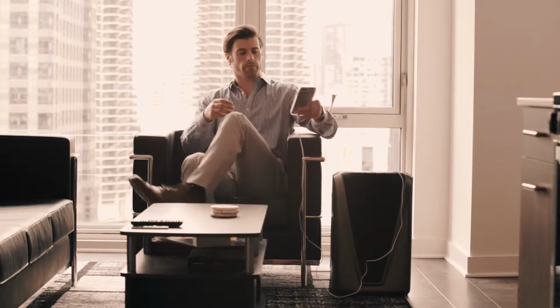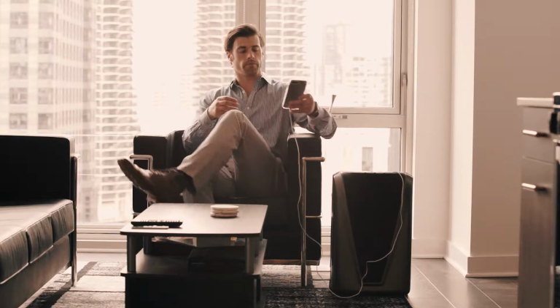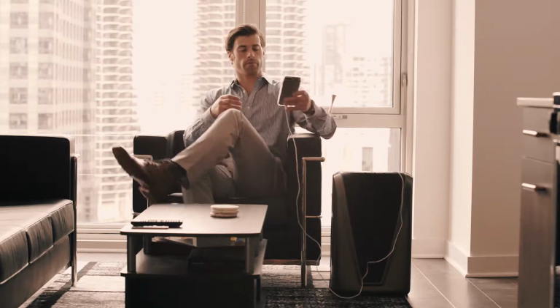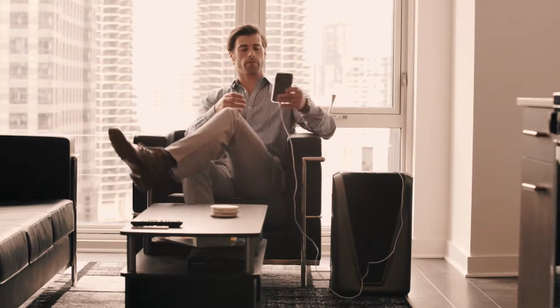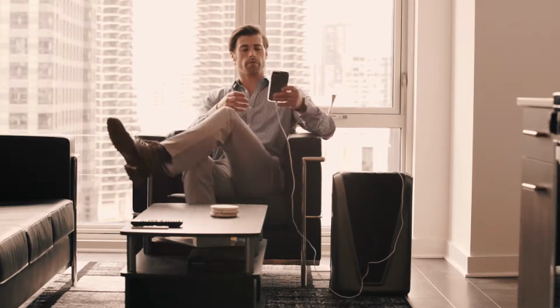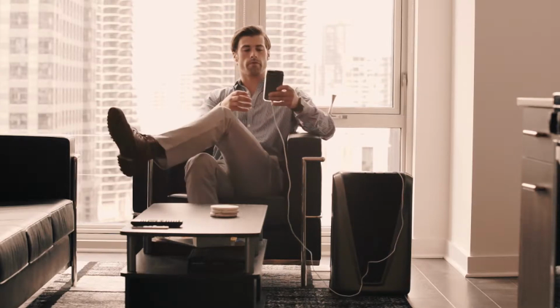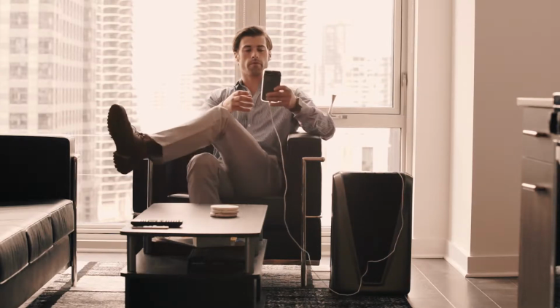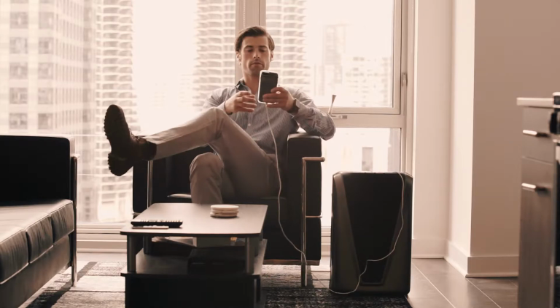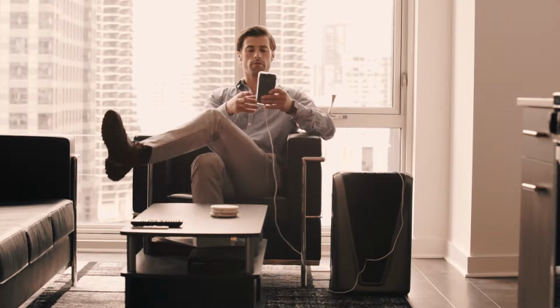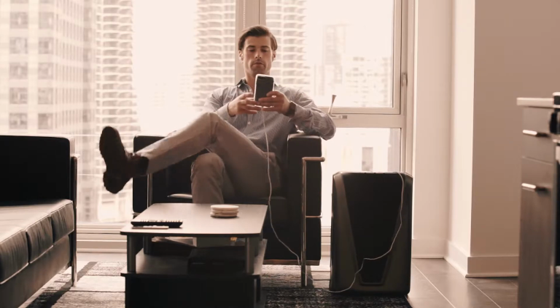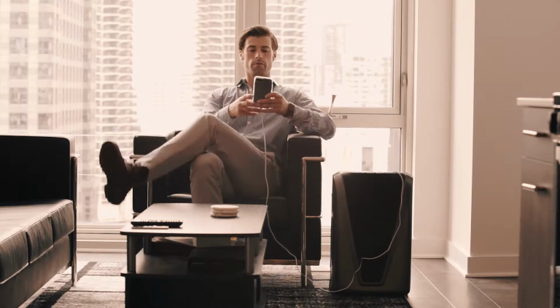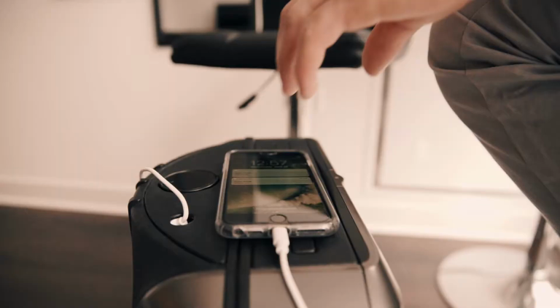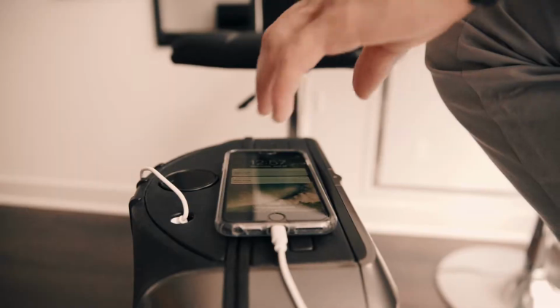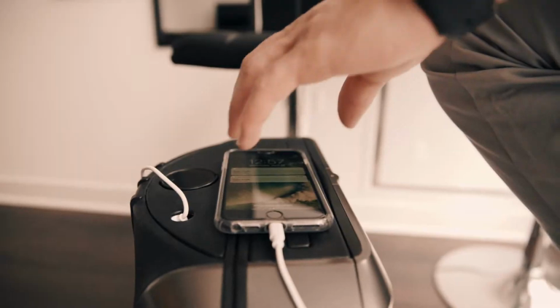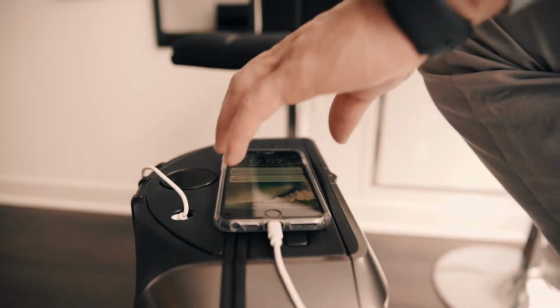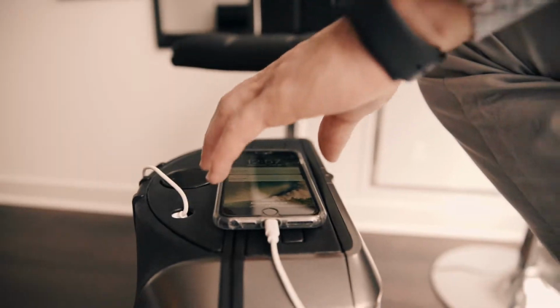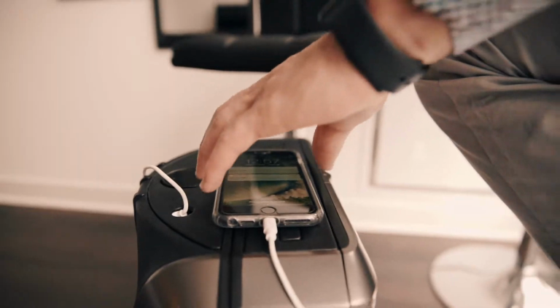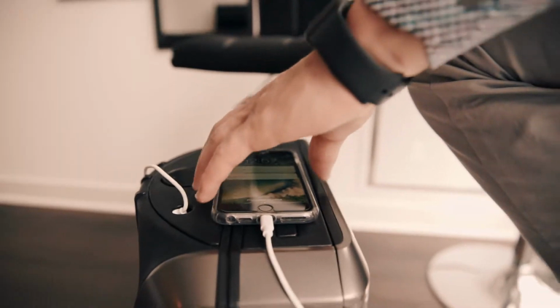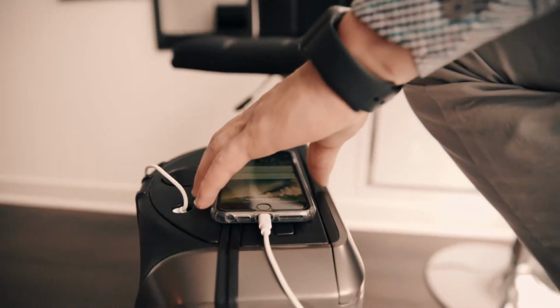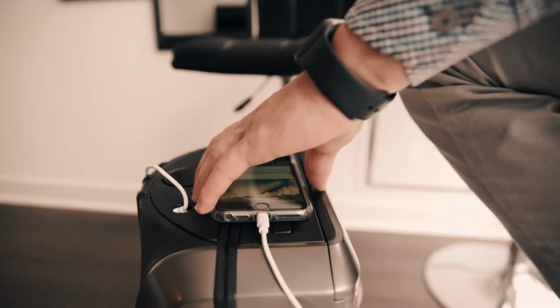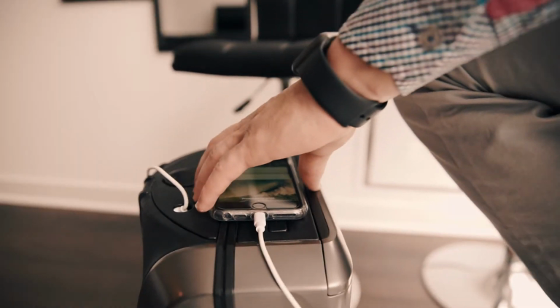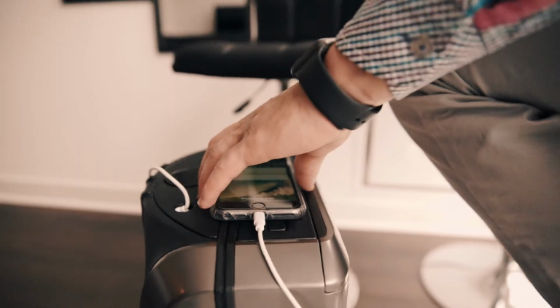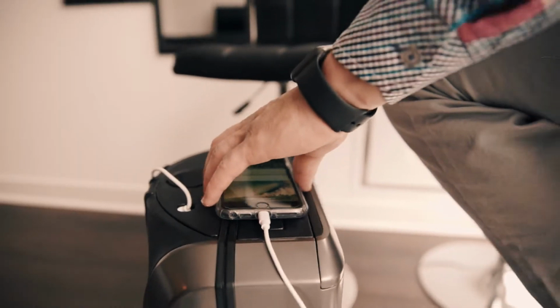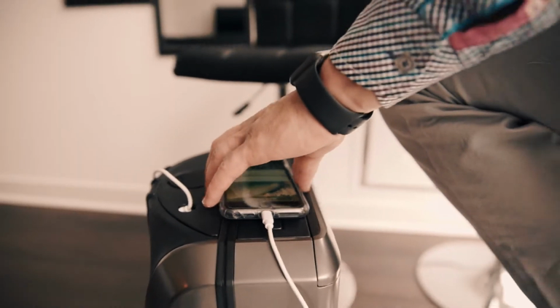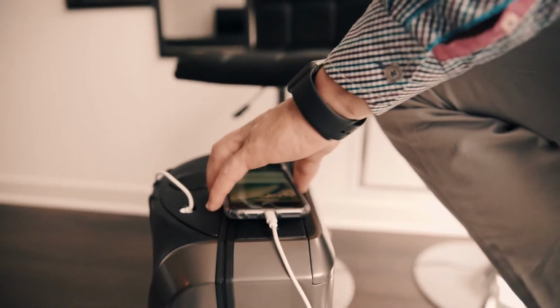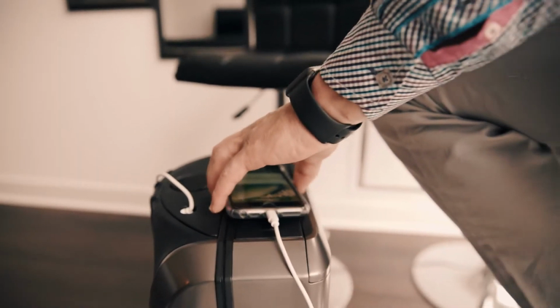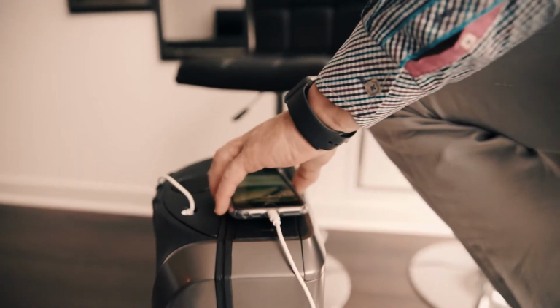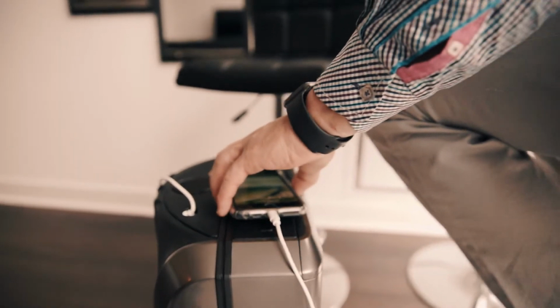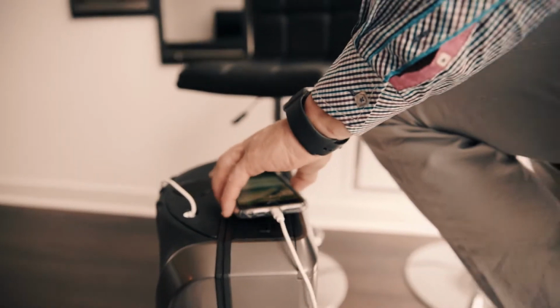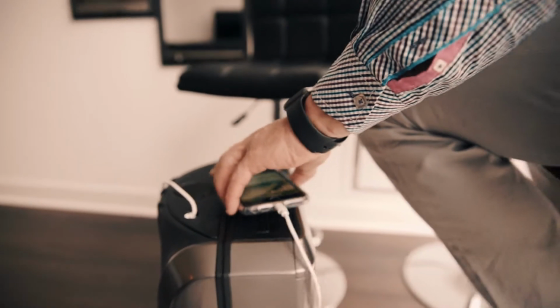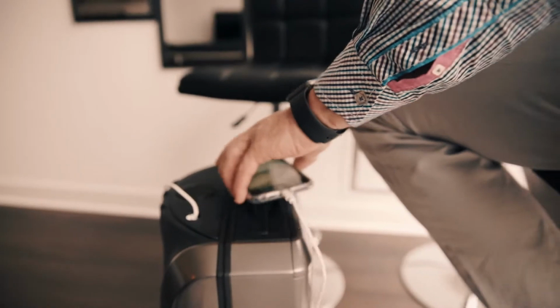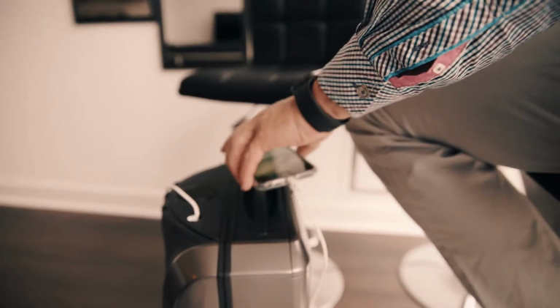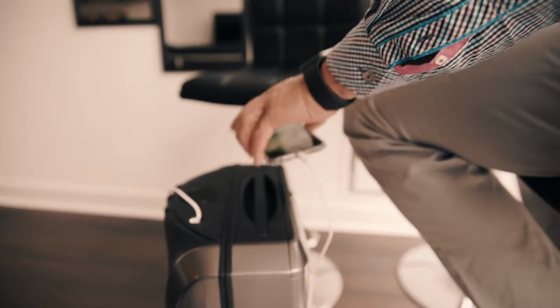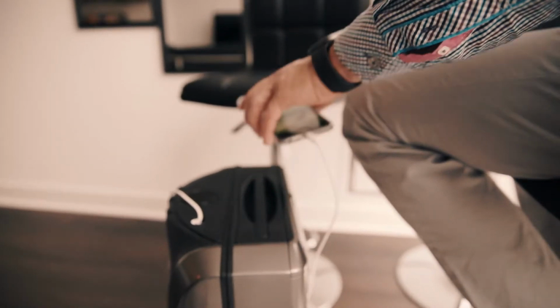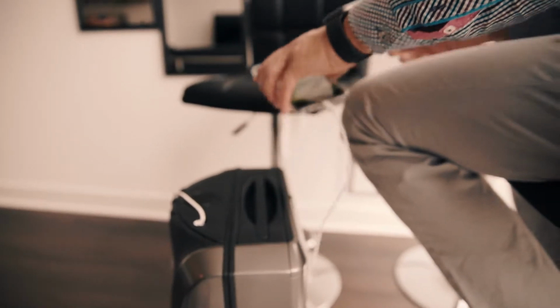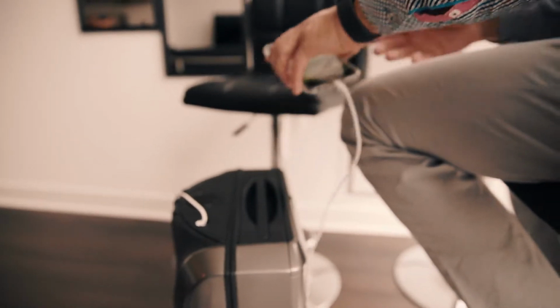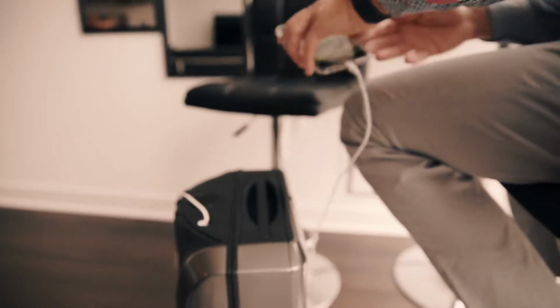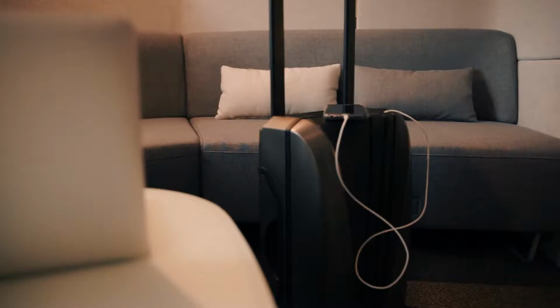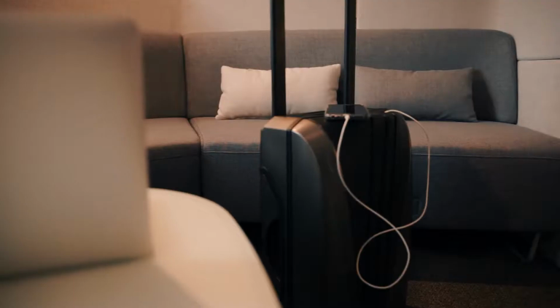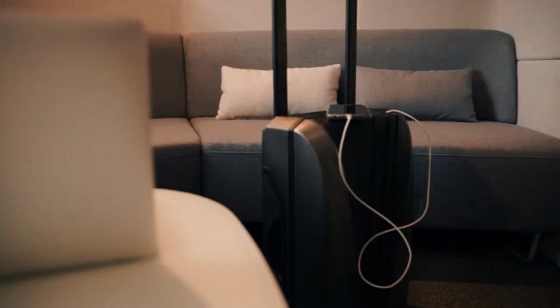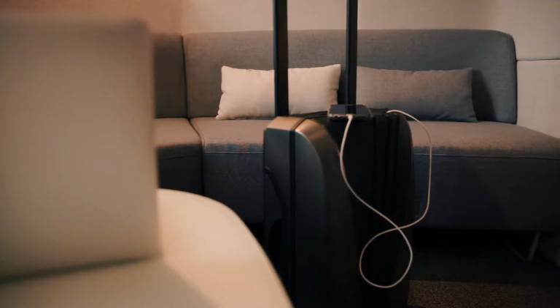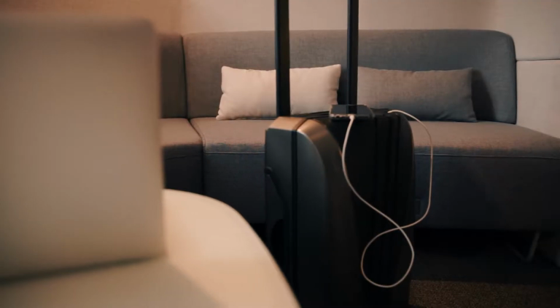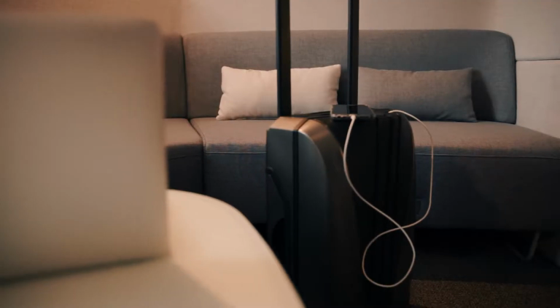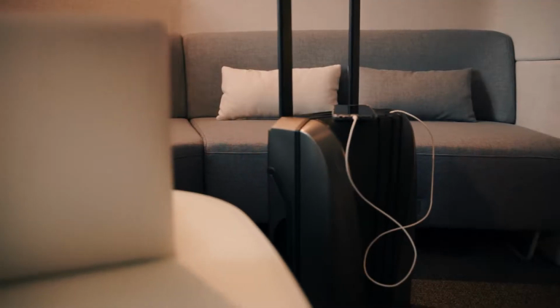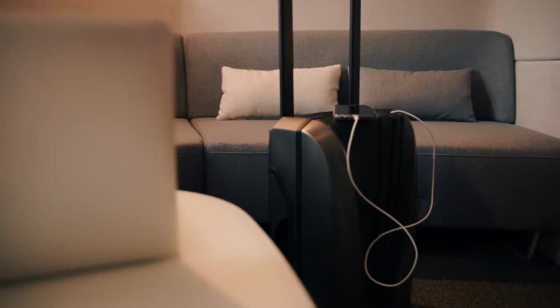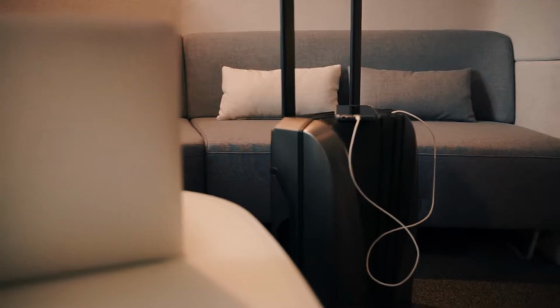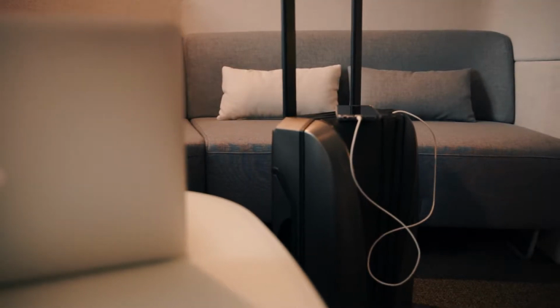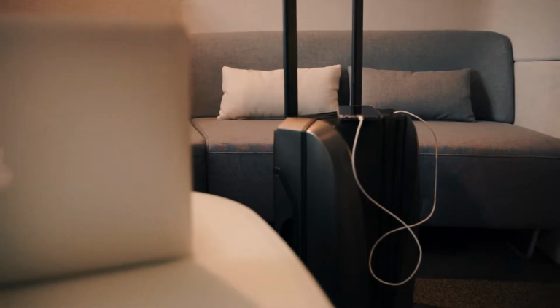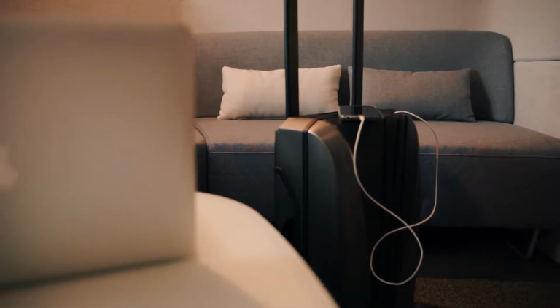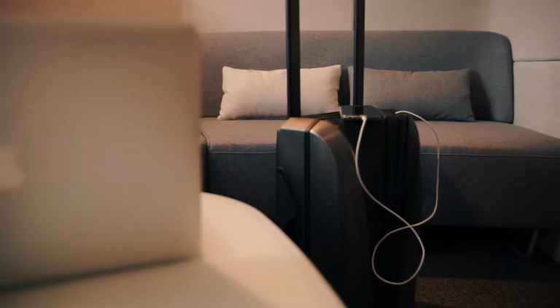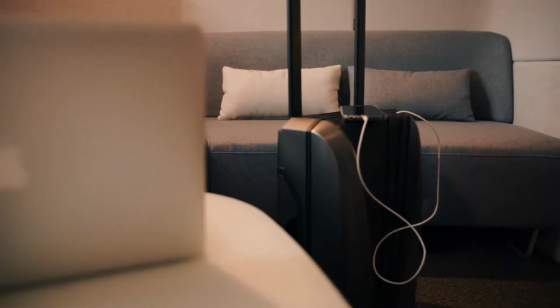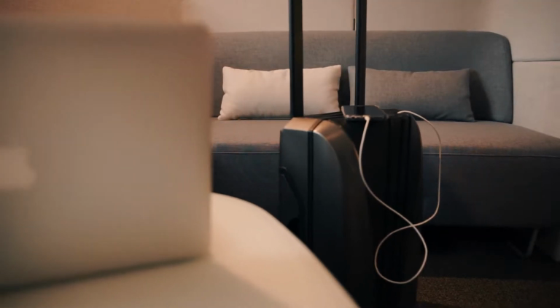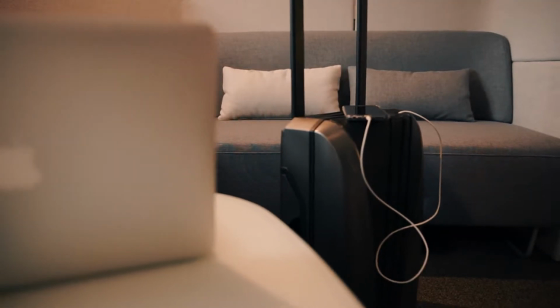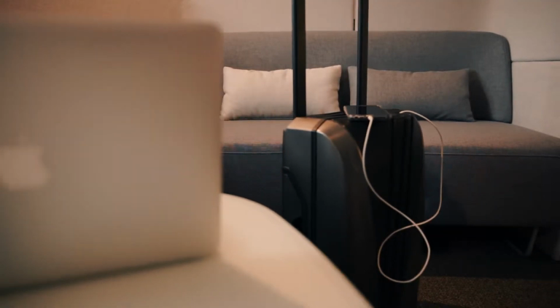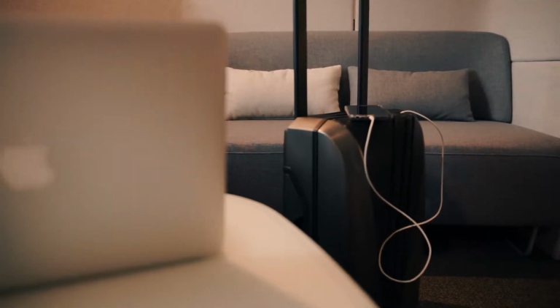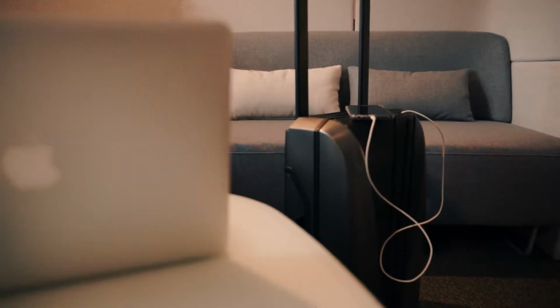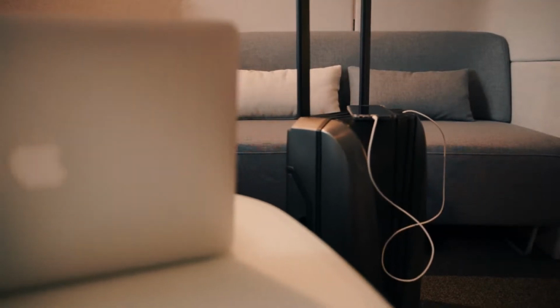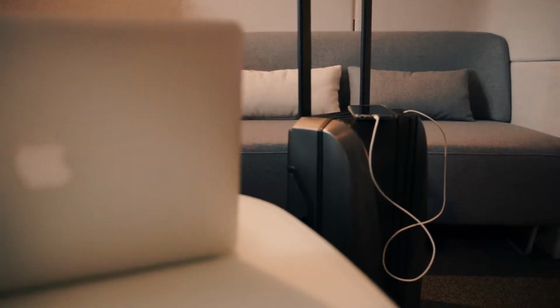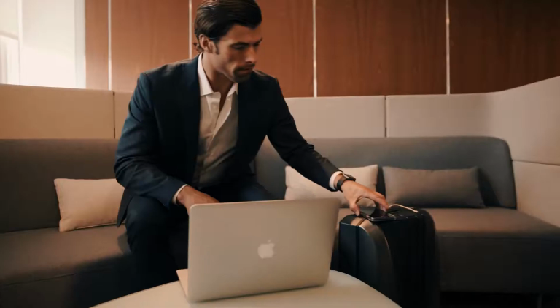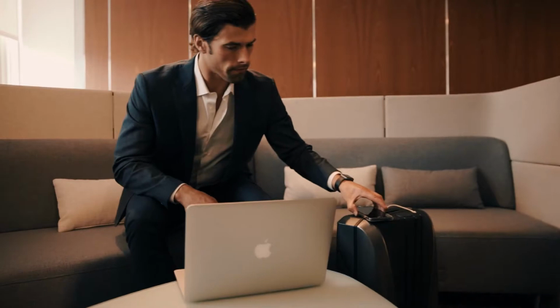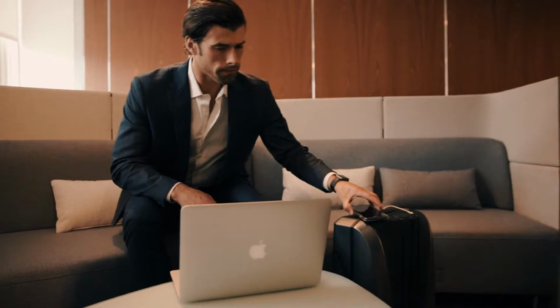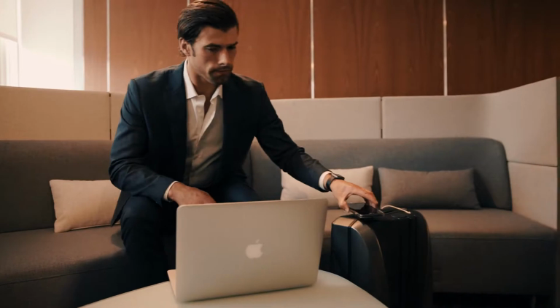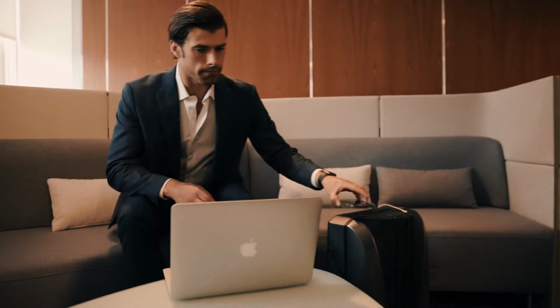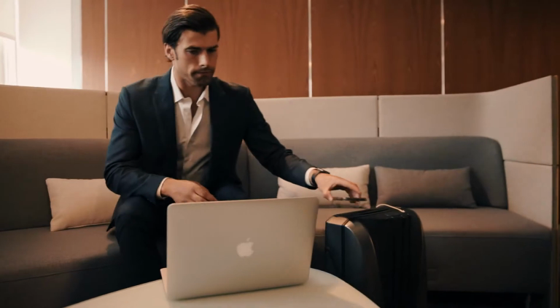Running out of juice? Plug into a pair of USB ports and recharge your phone up to three and a half times.